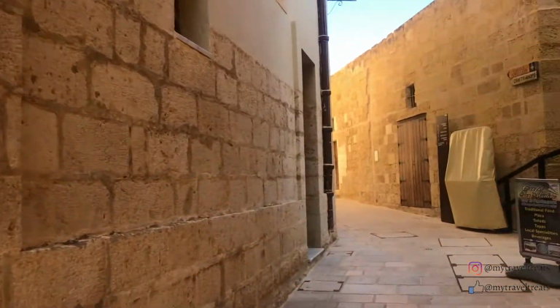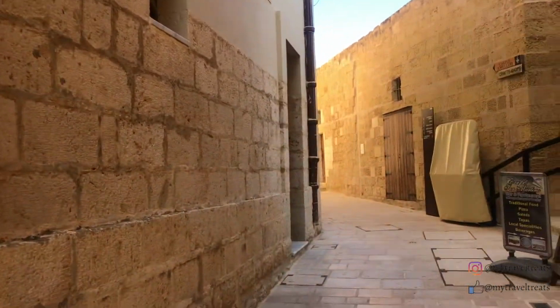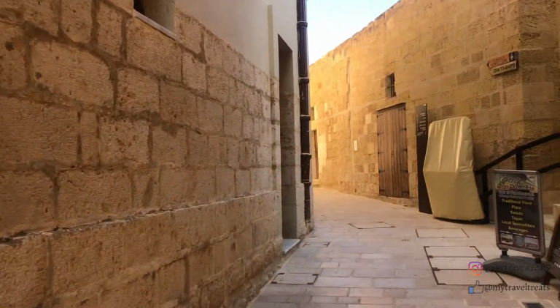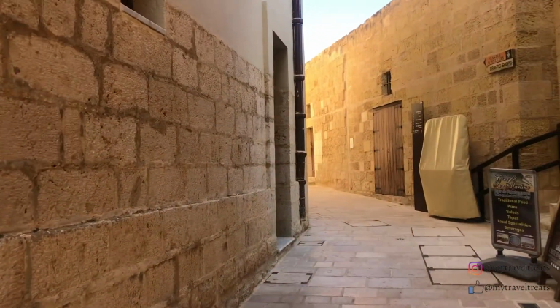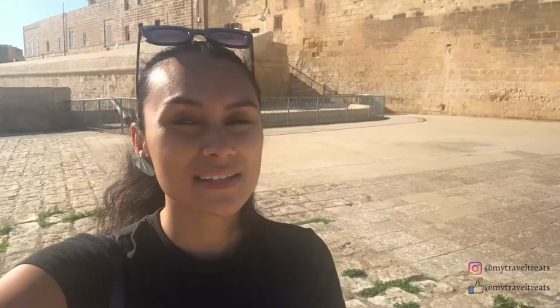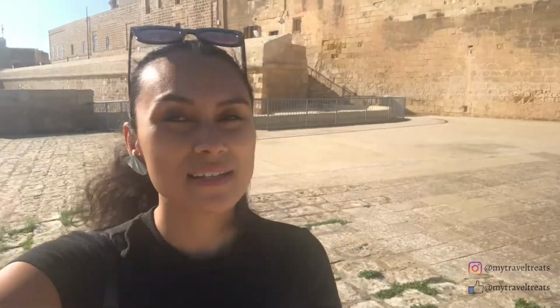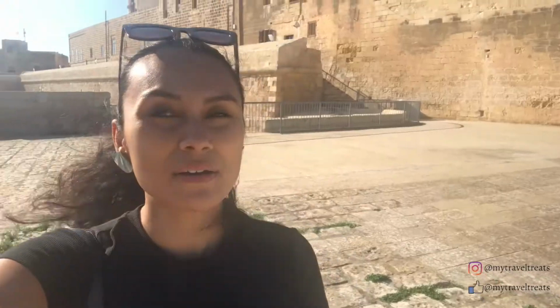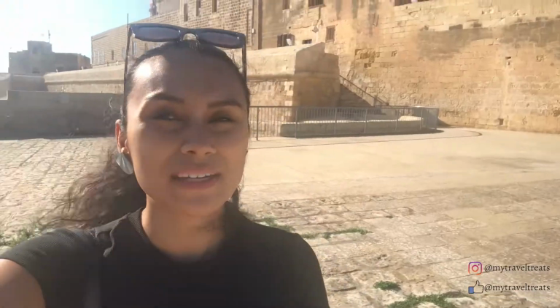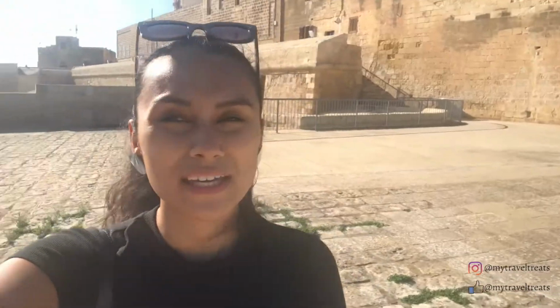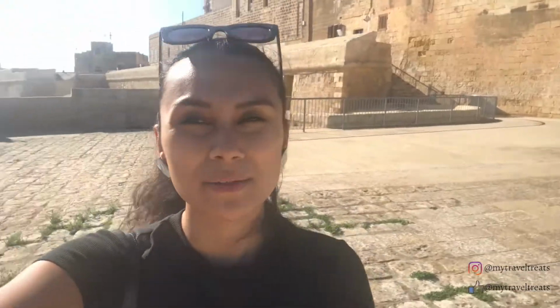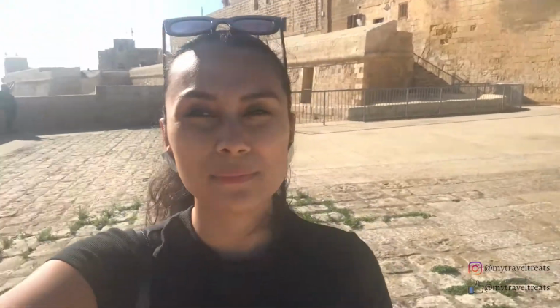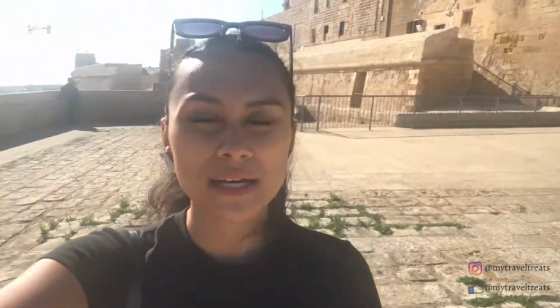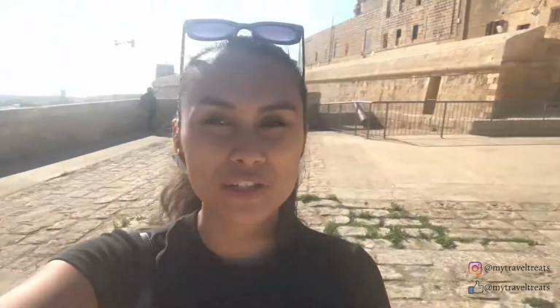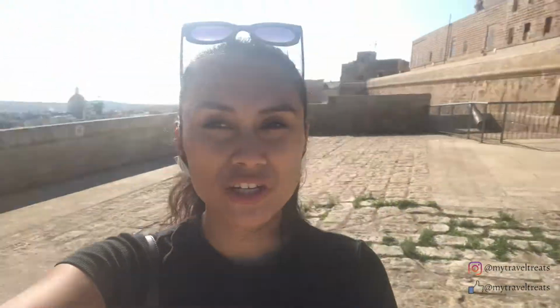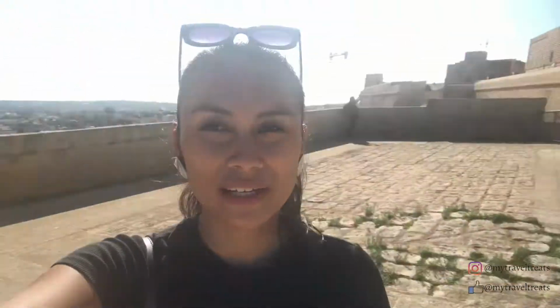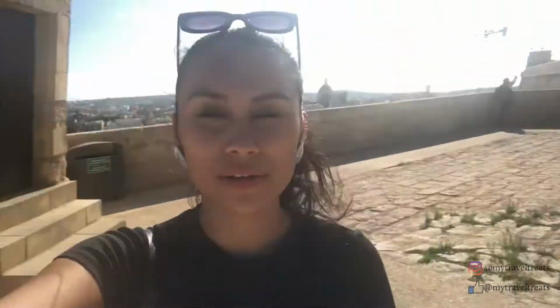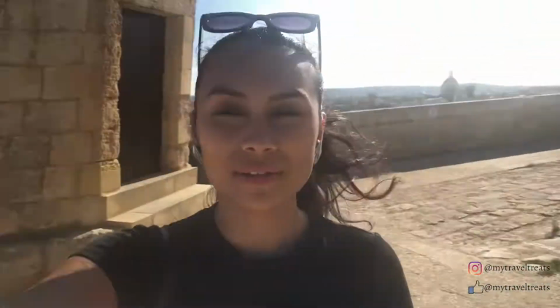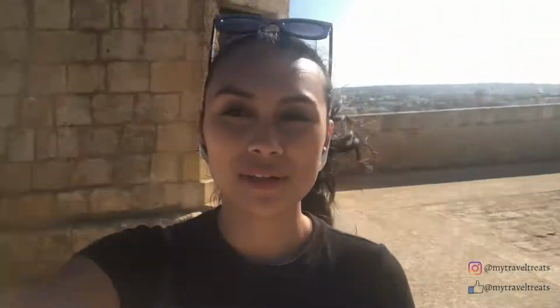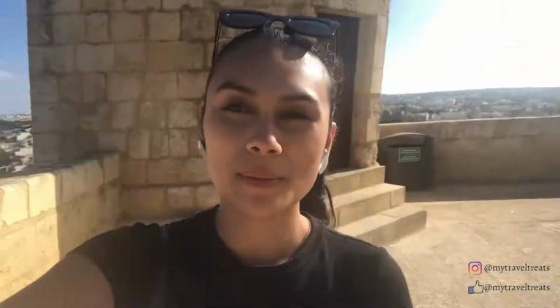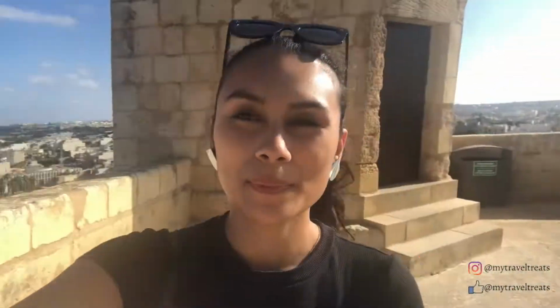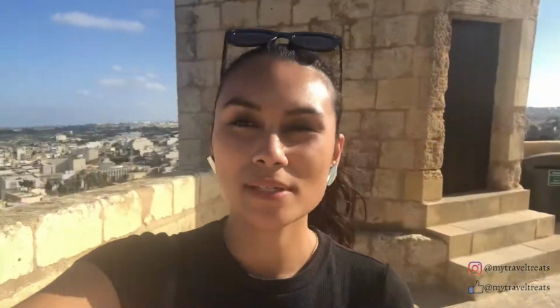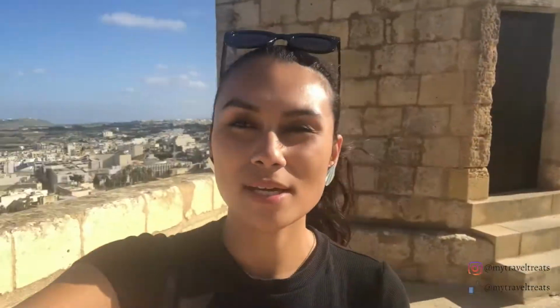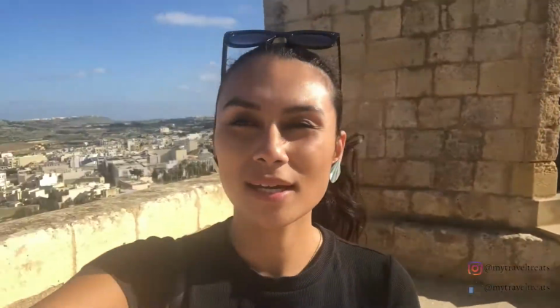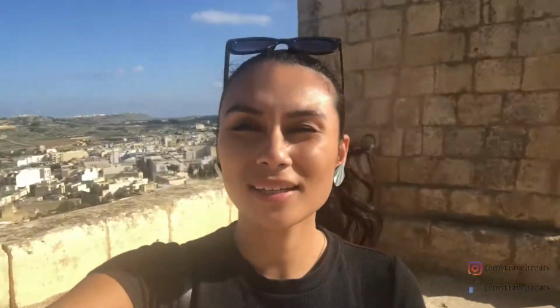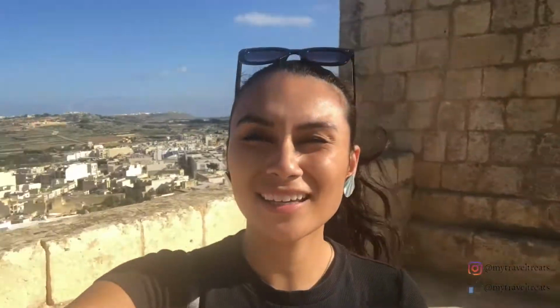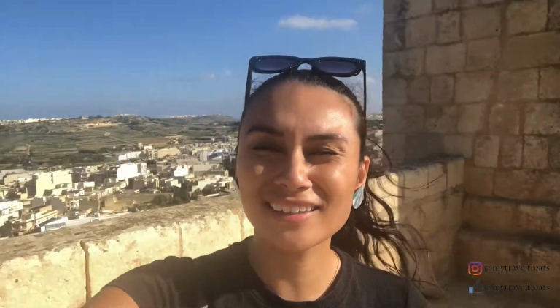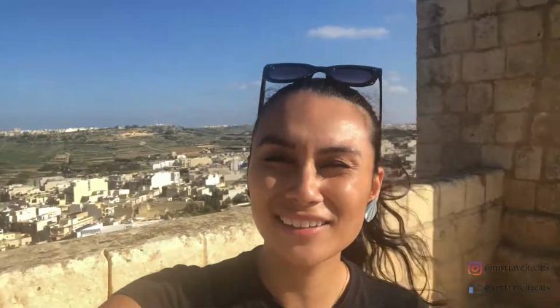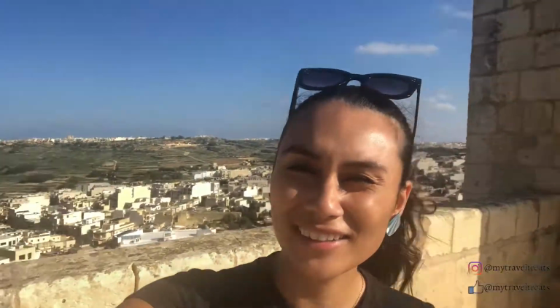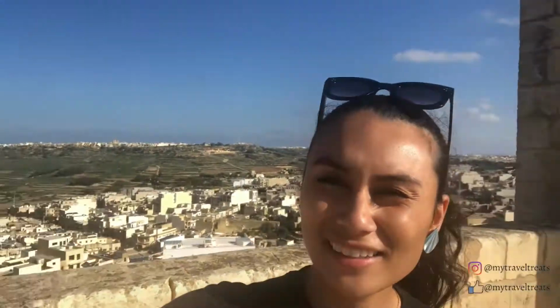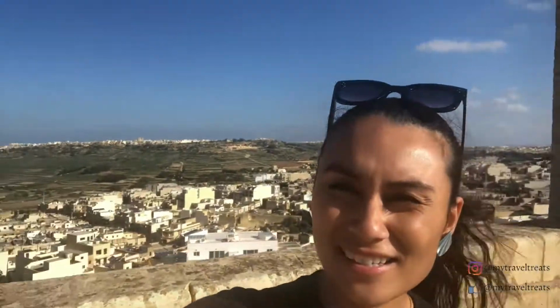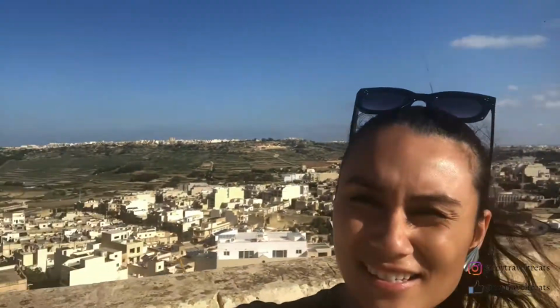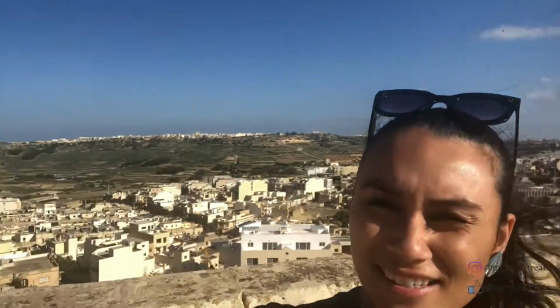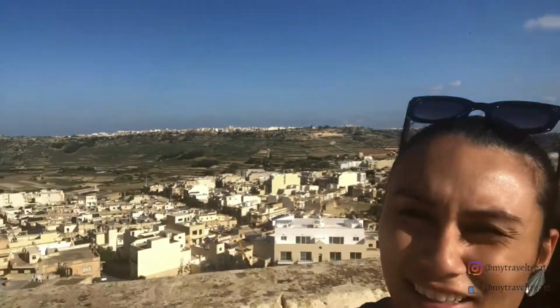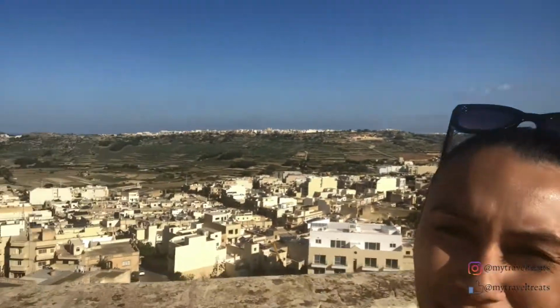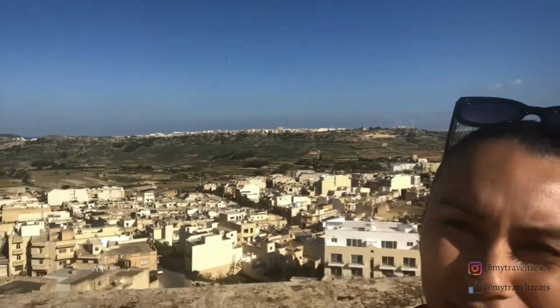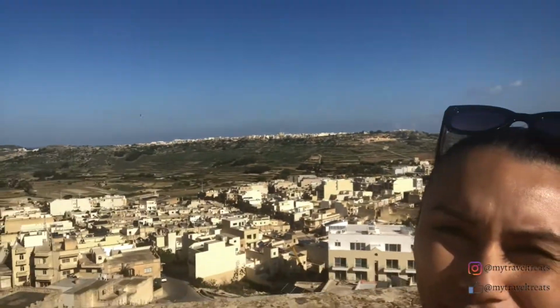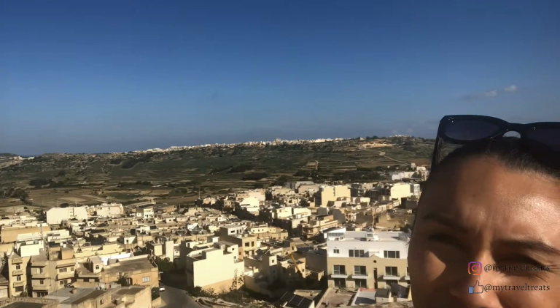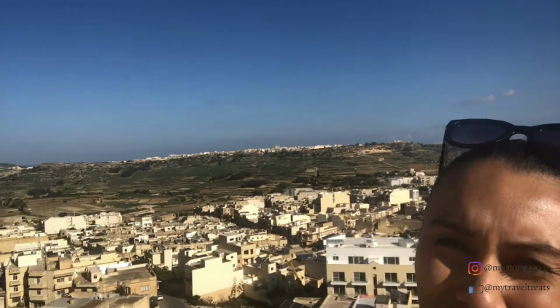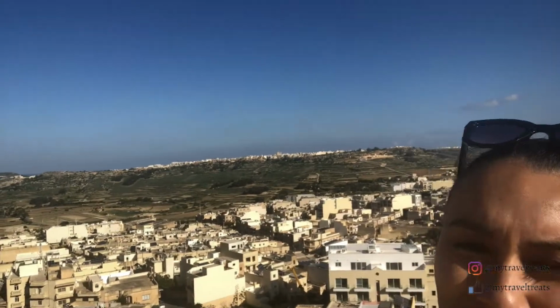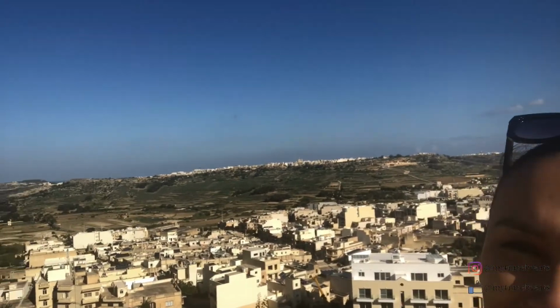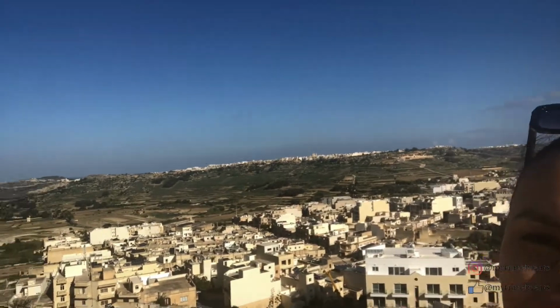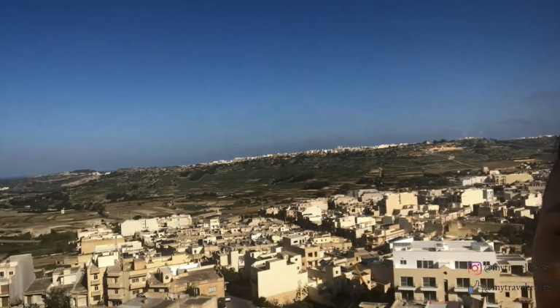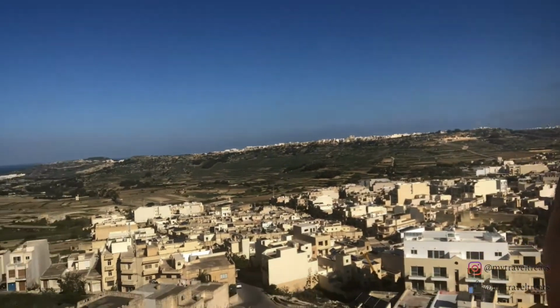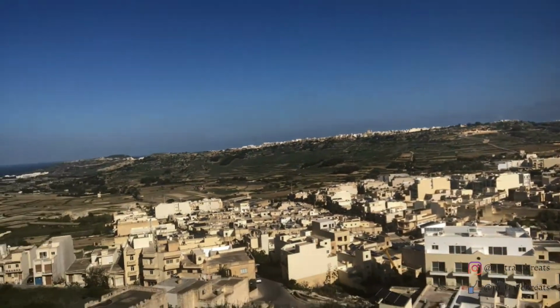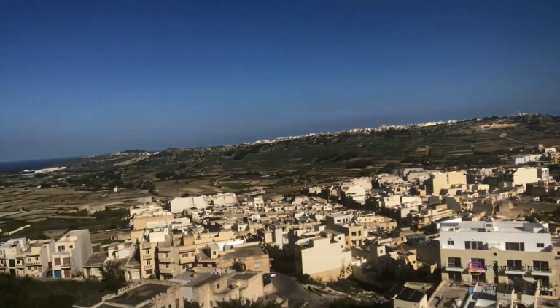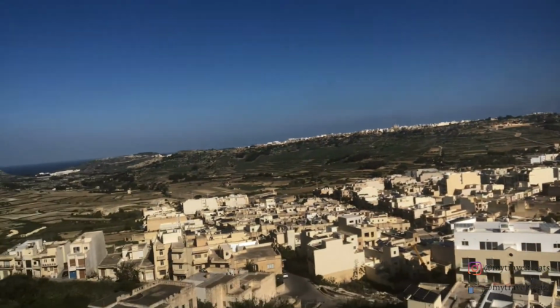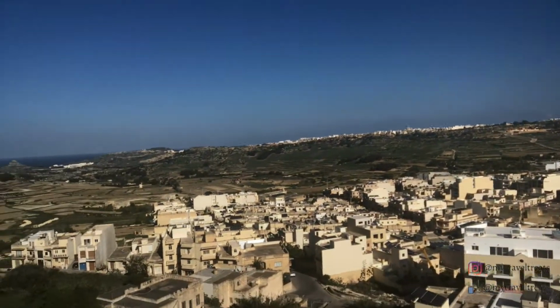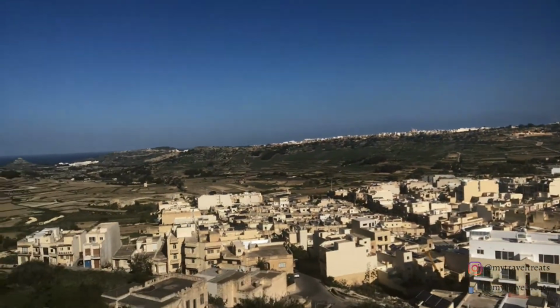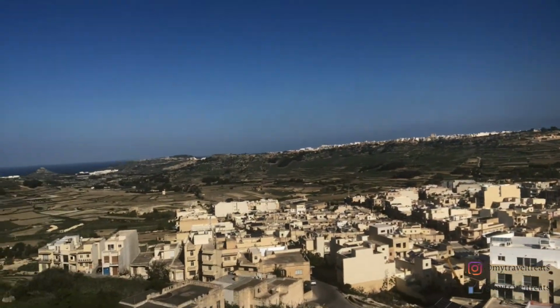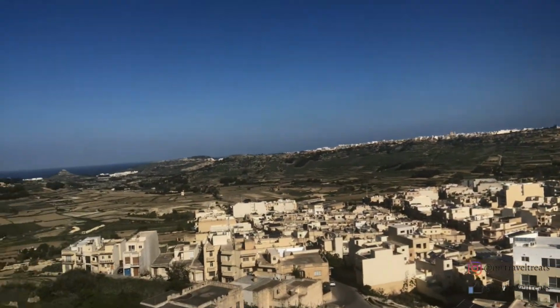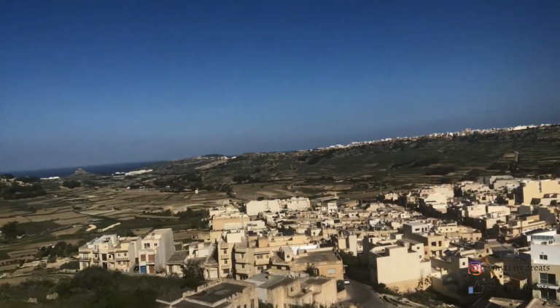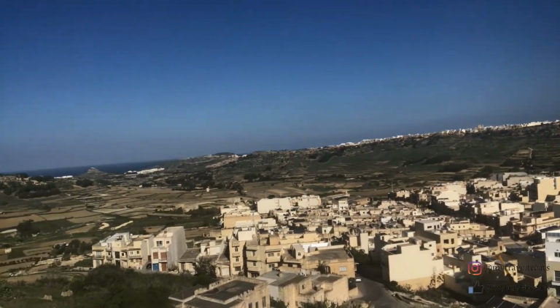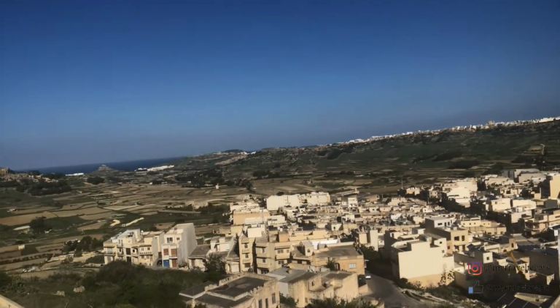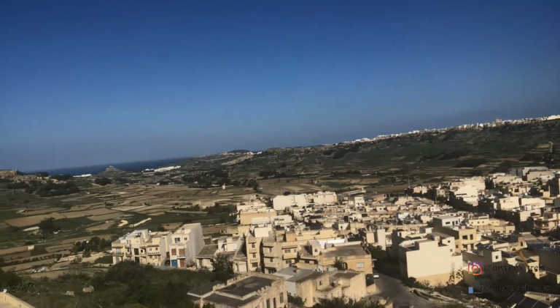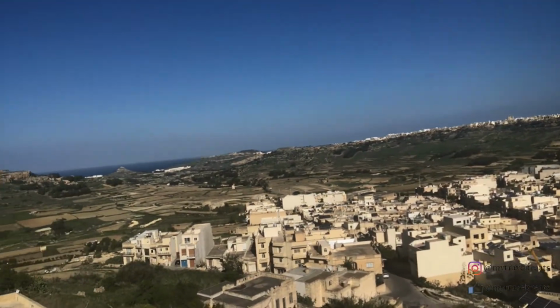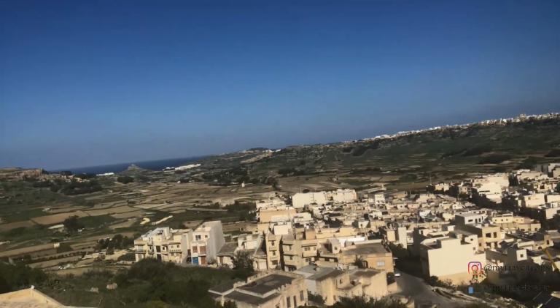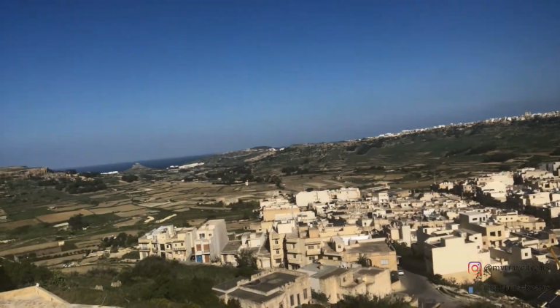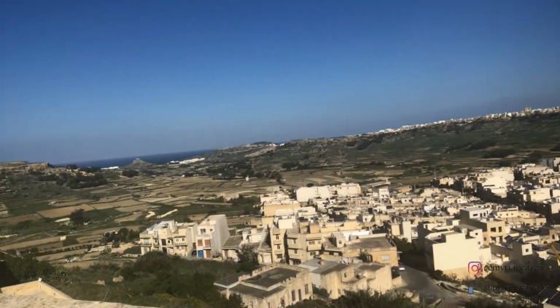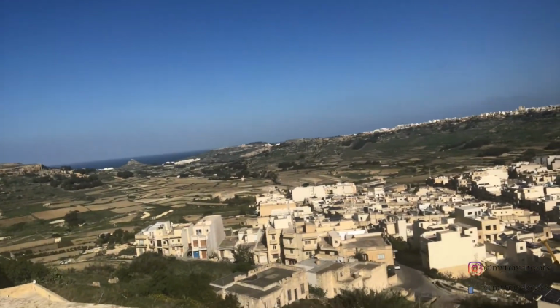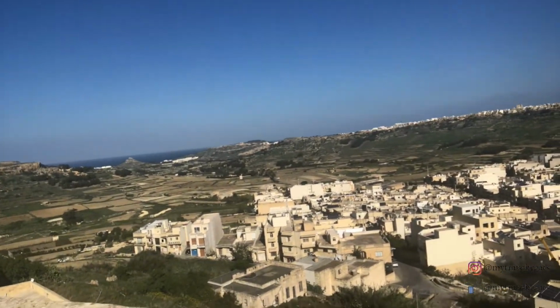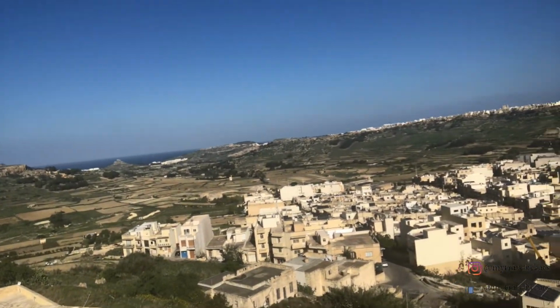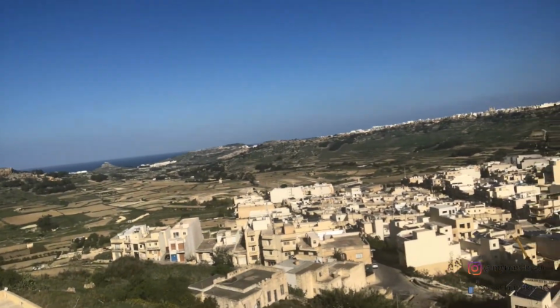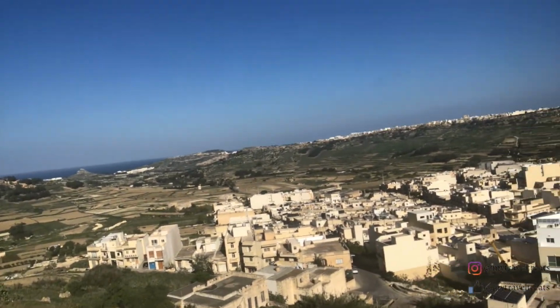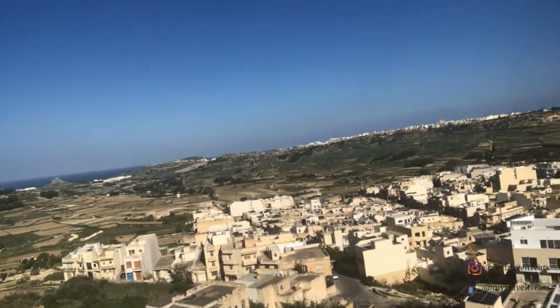Now I came to check out the upper deck and look at this stunning view. So beautiful.